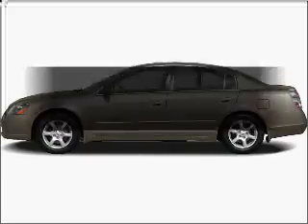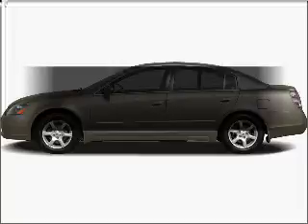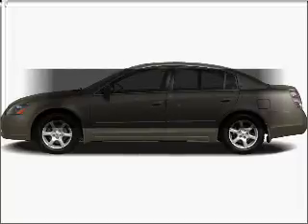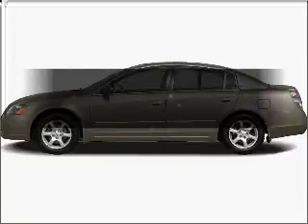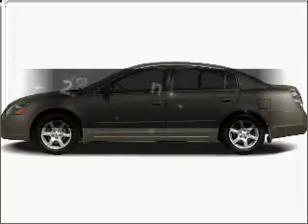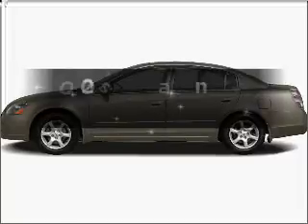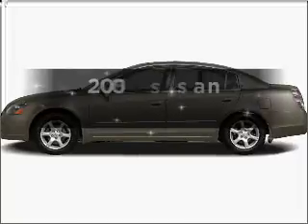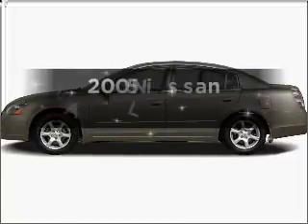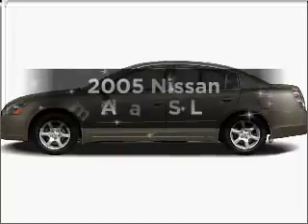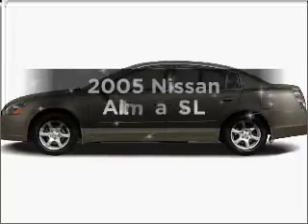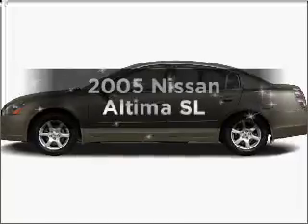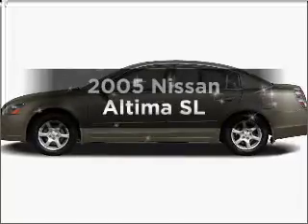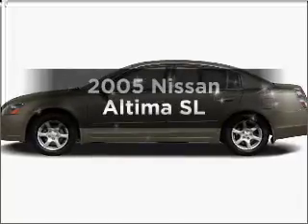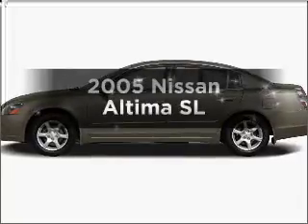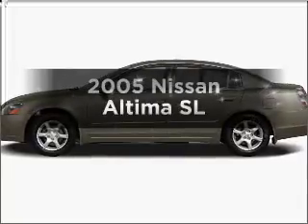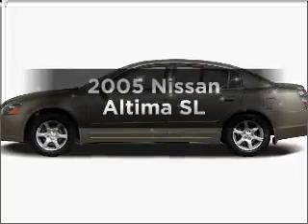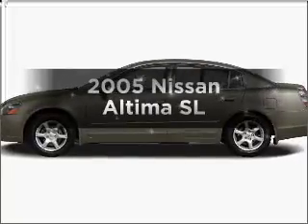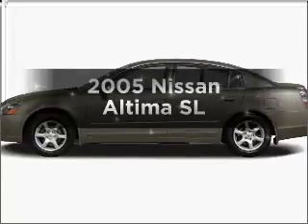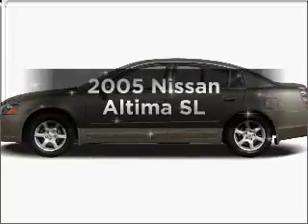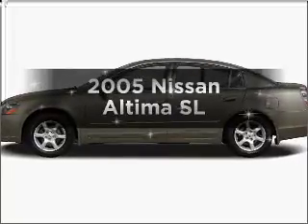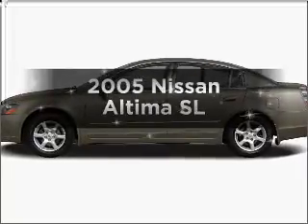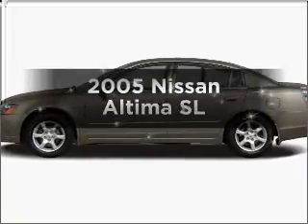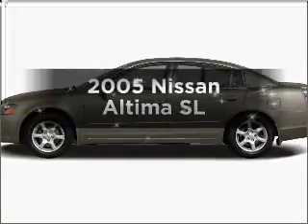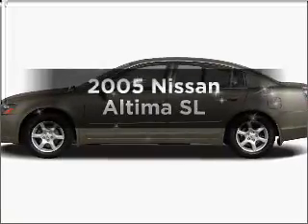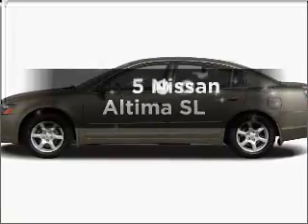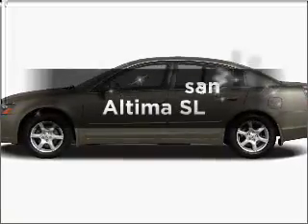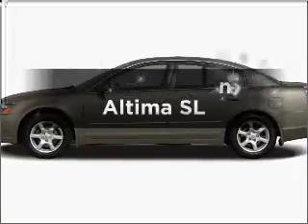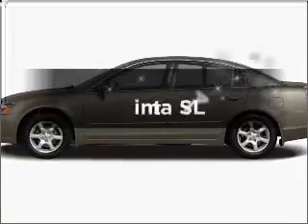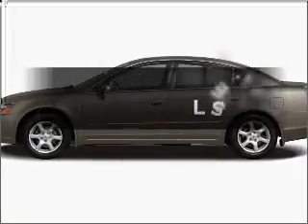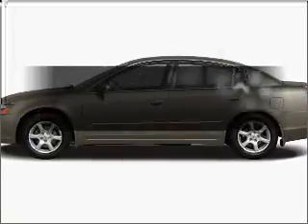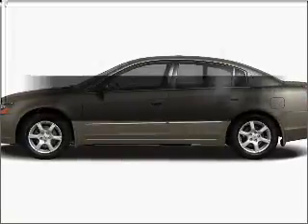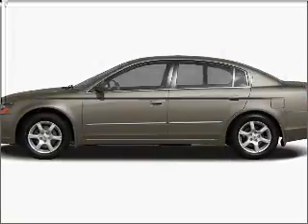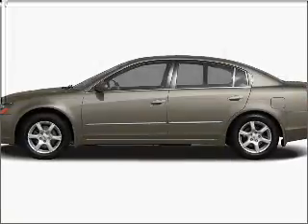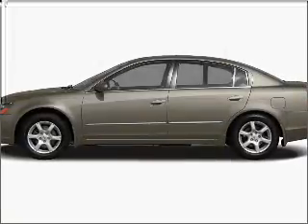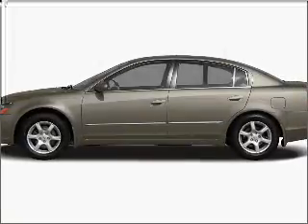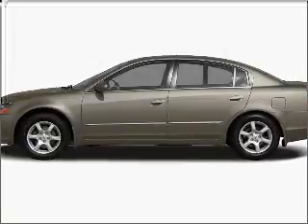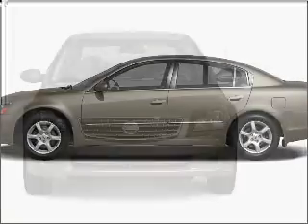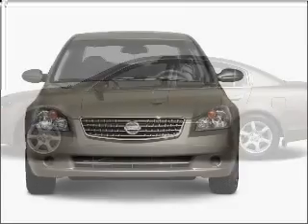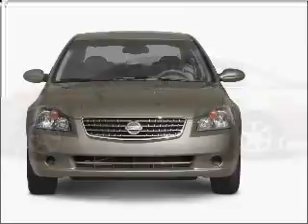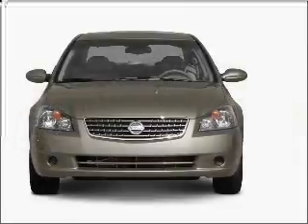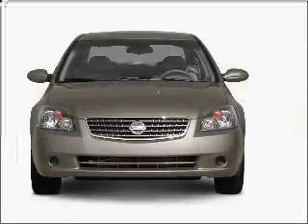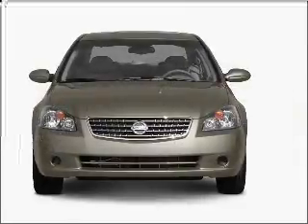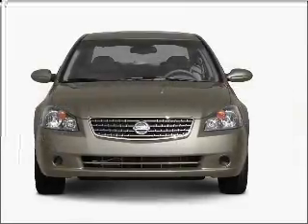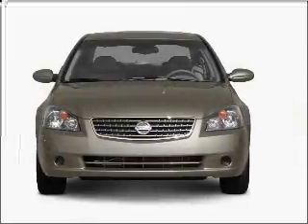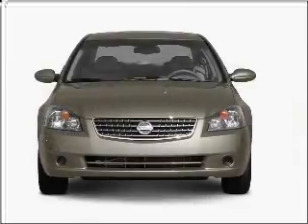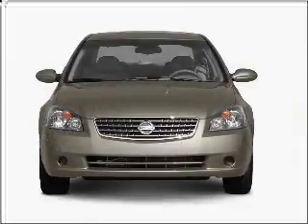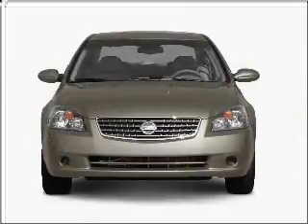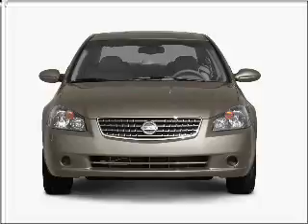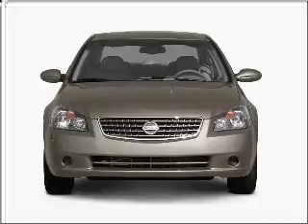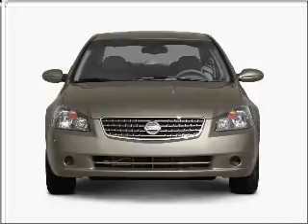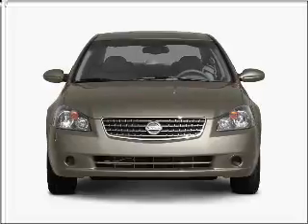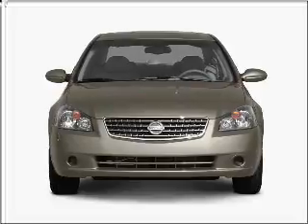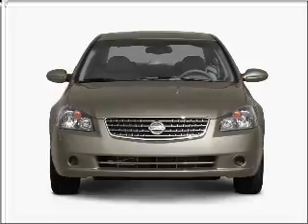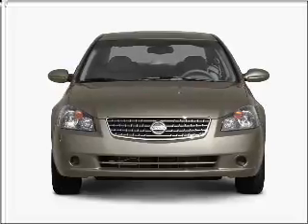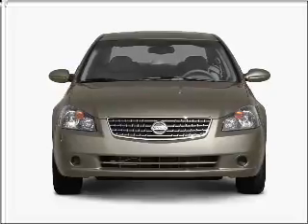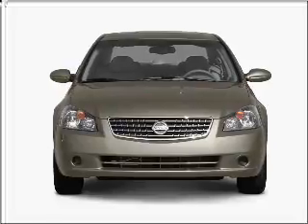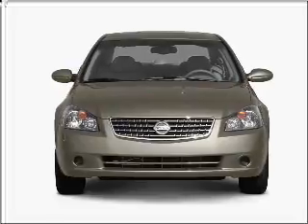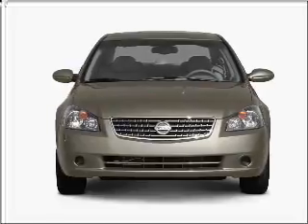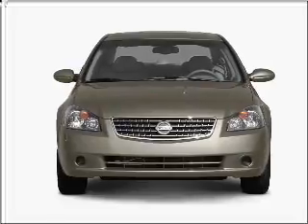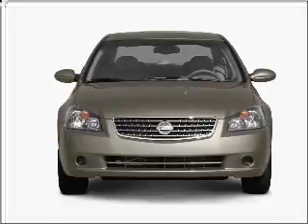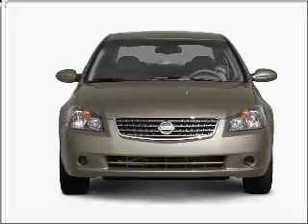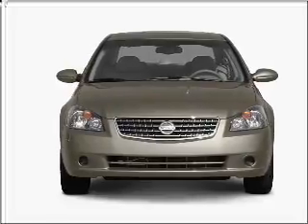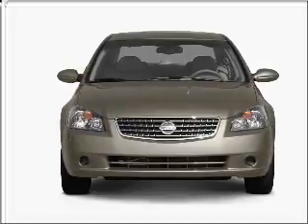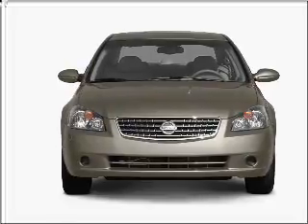Get noticed in this 2005 Nissan Altima. Travel the roads in style and comfort in this great vehicle.